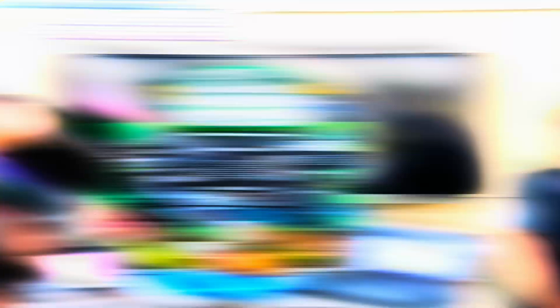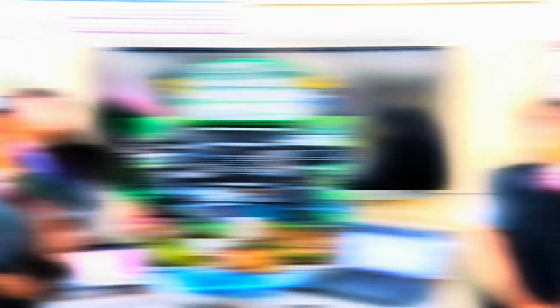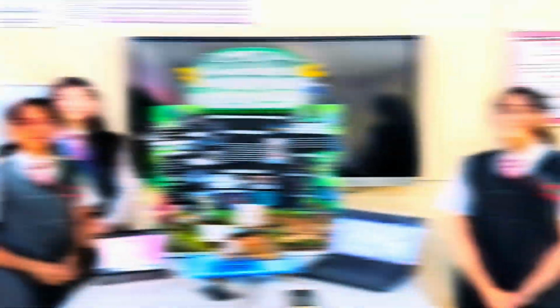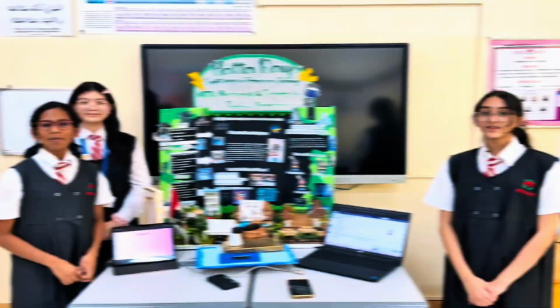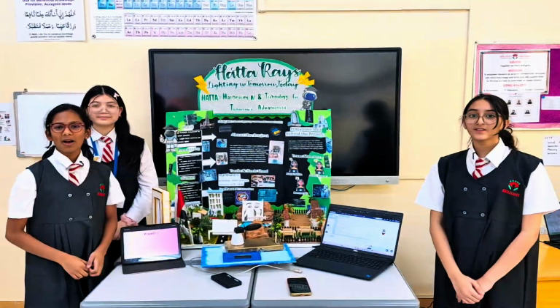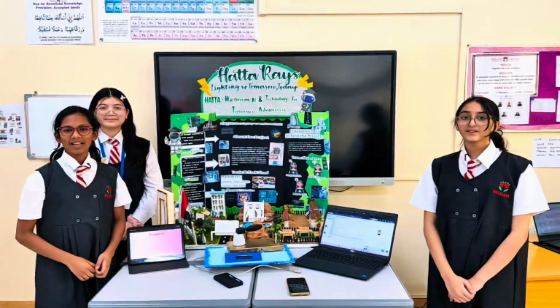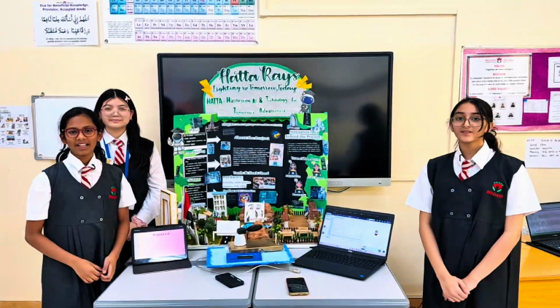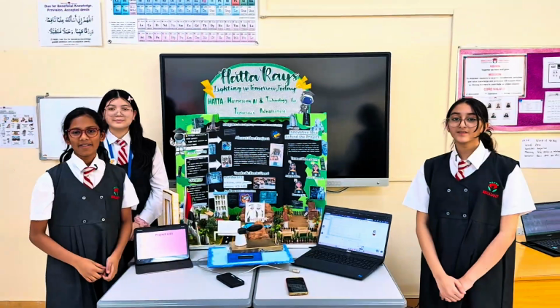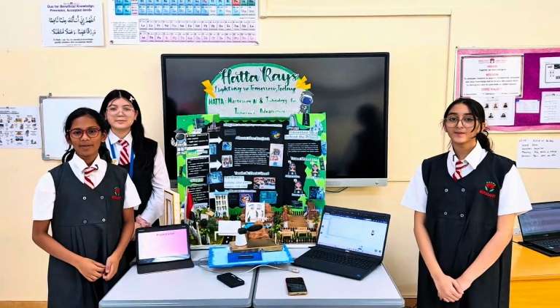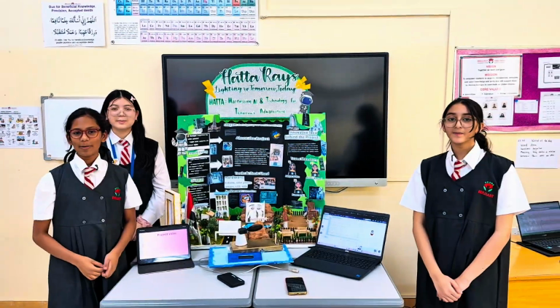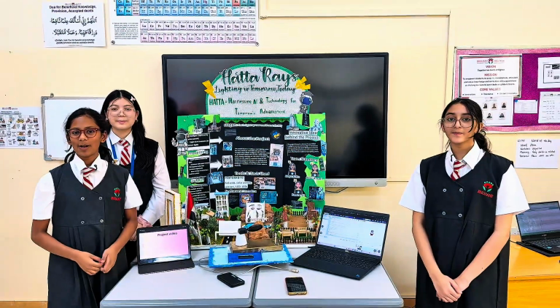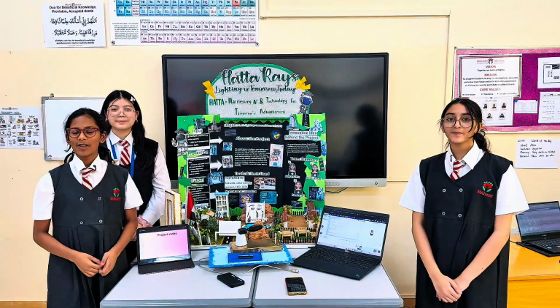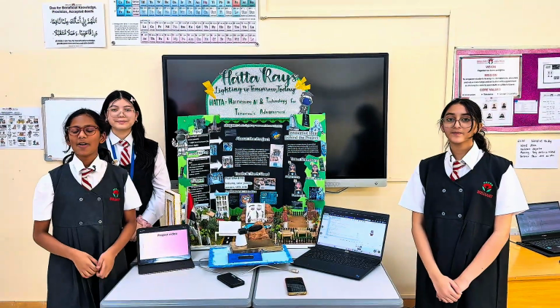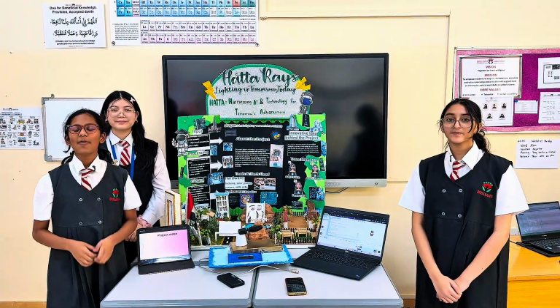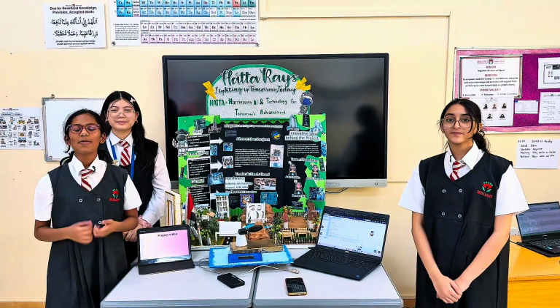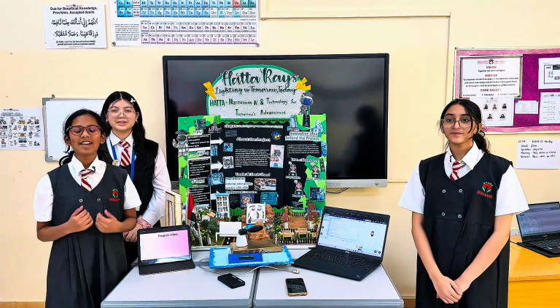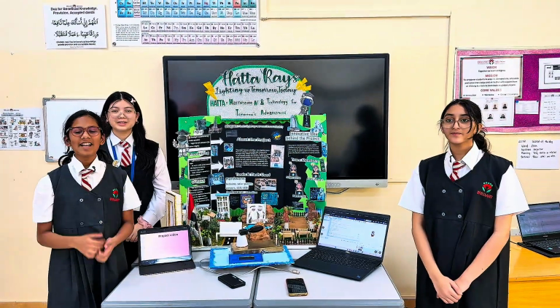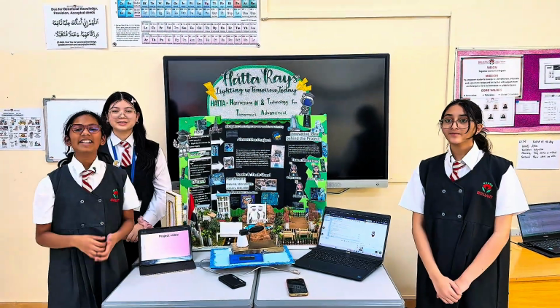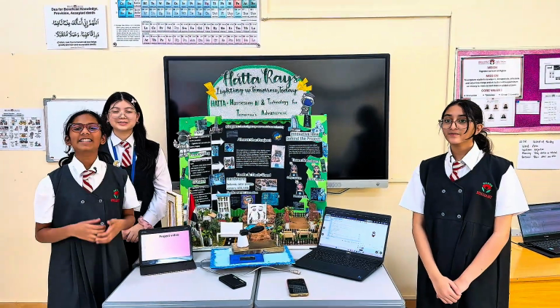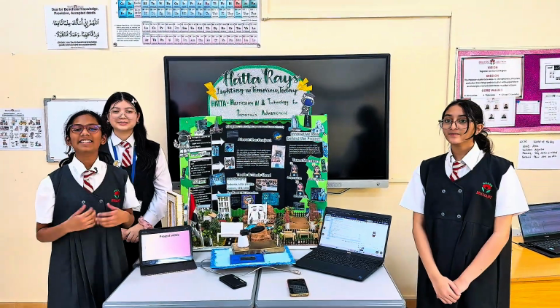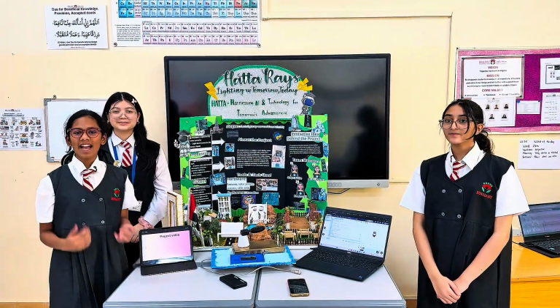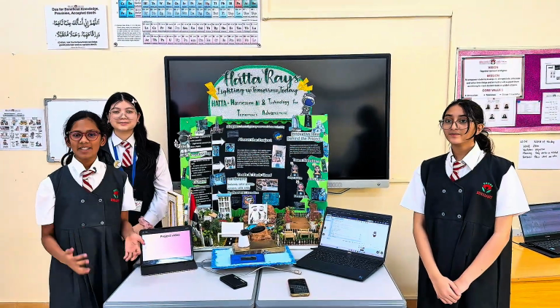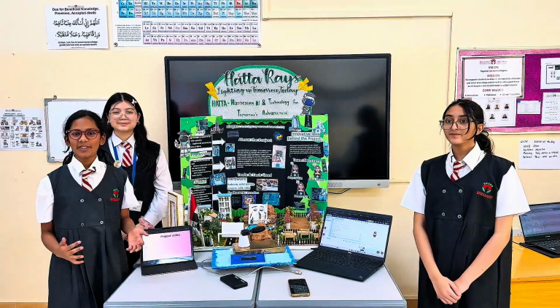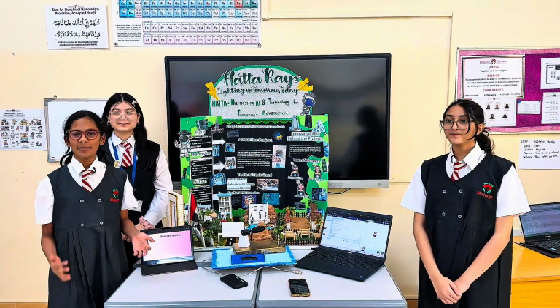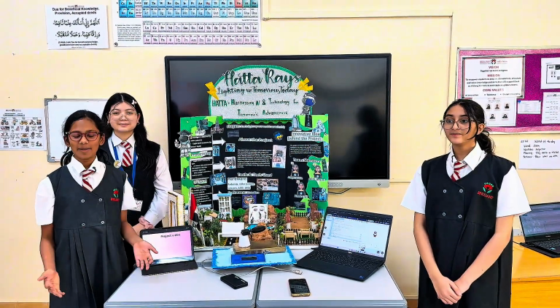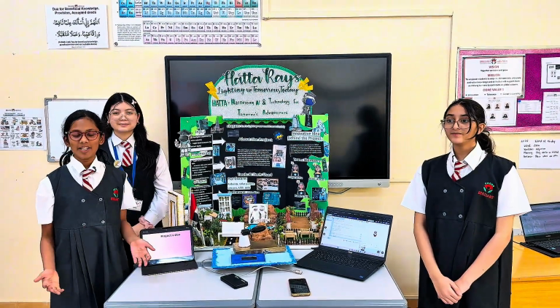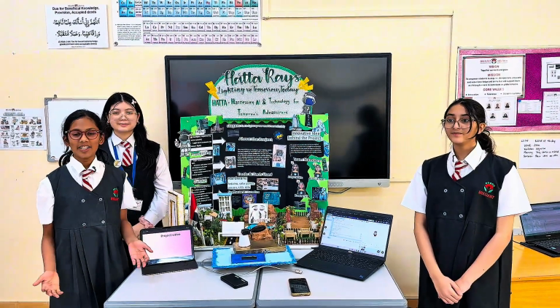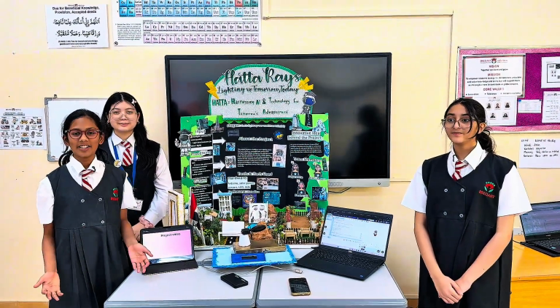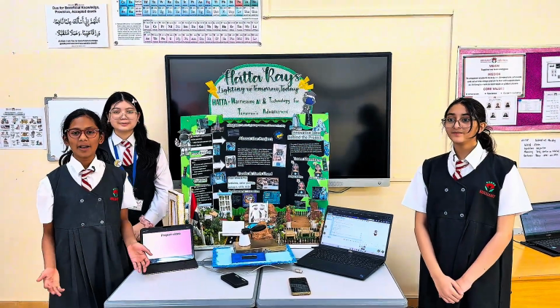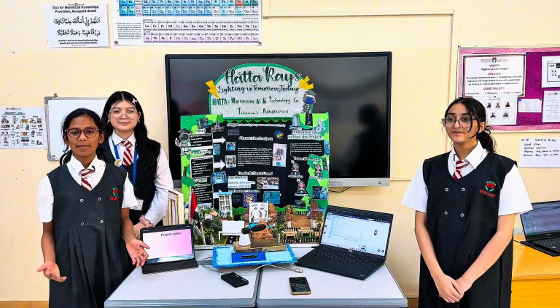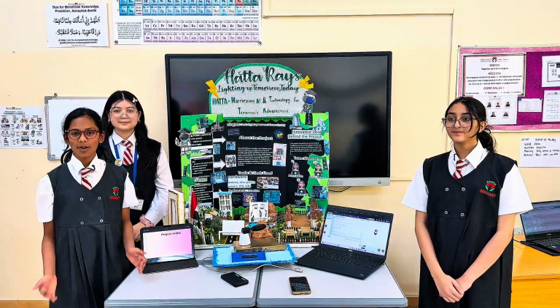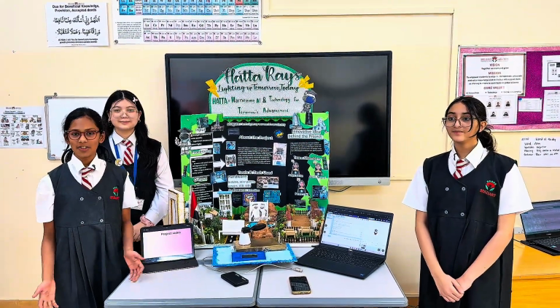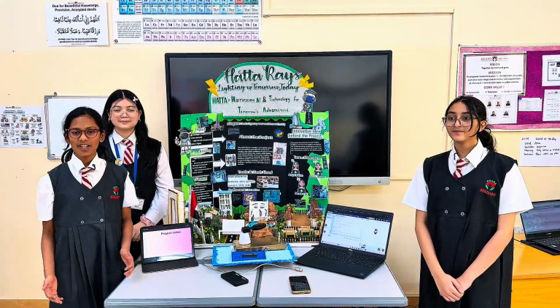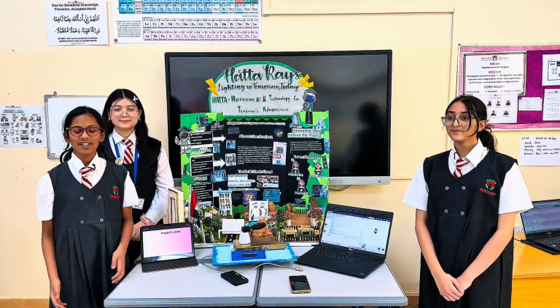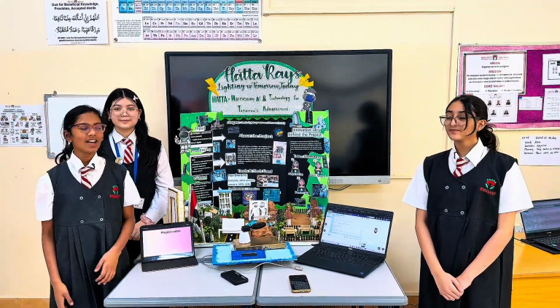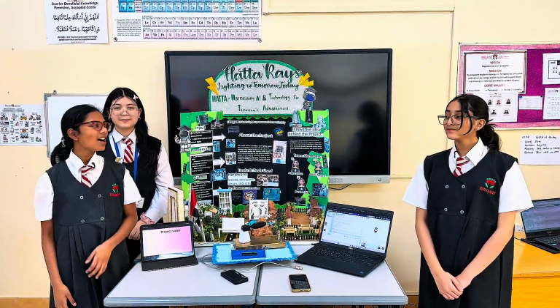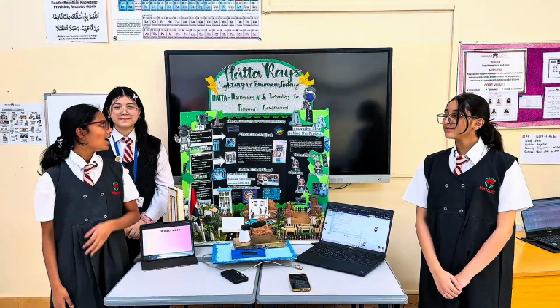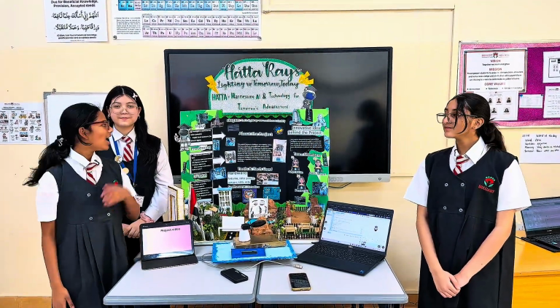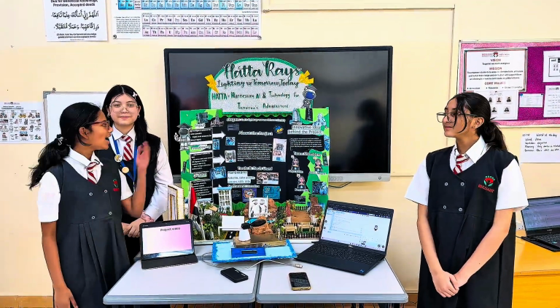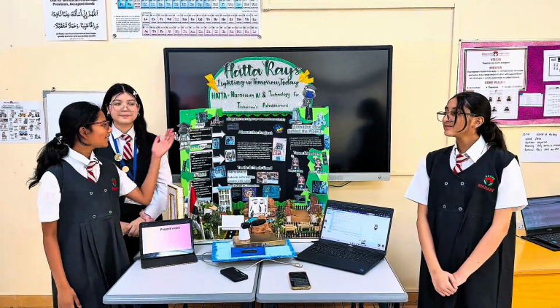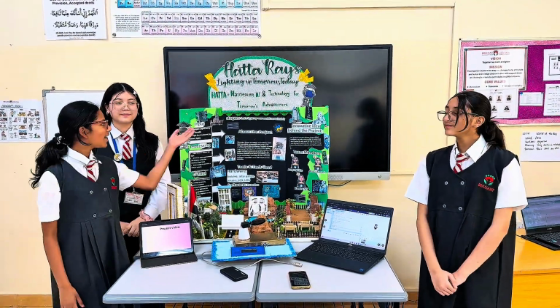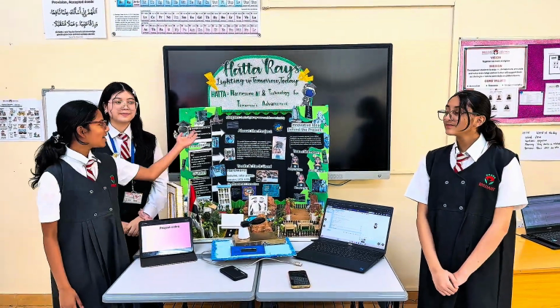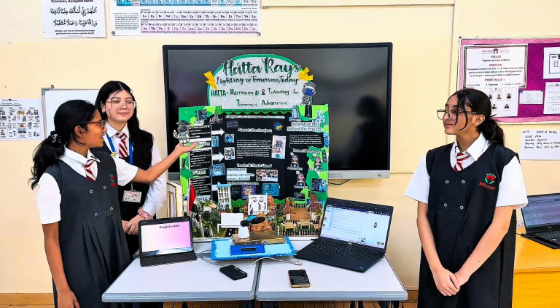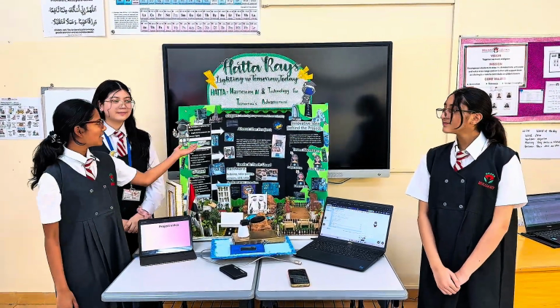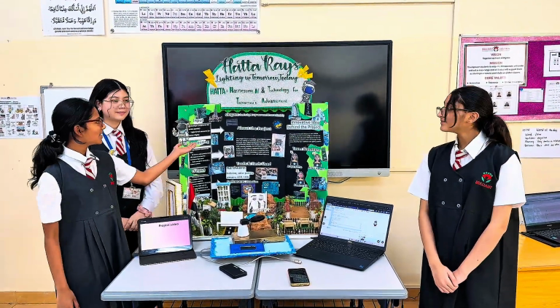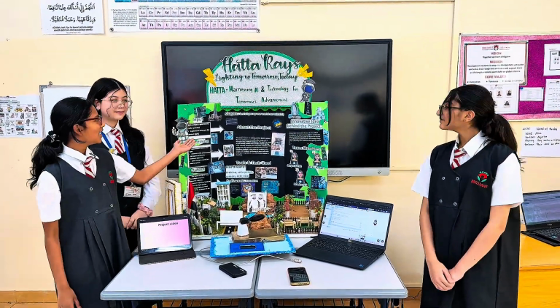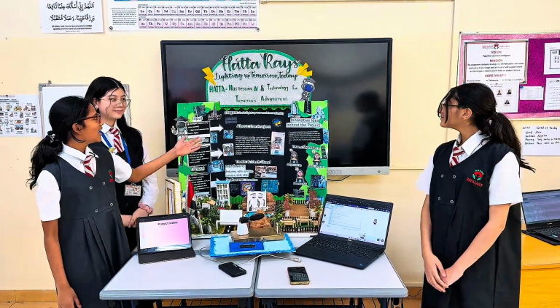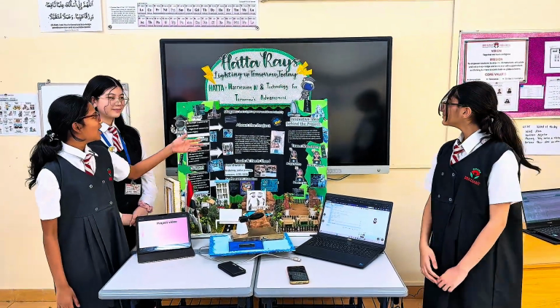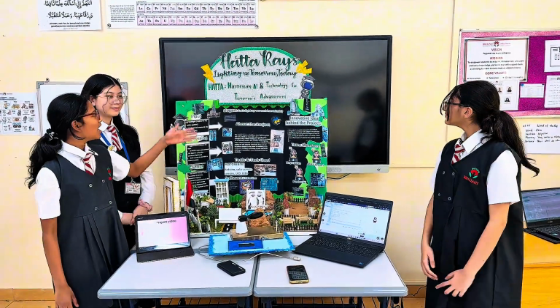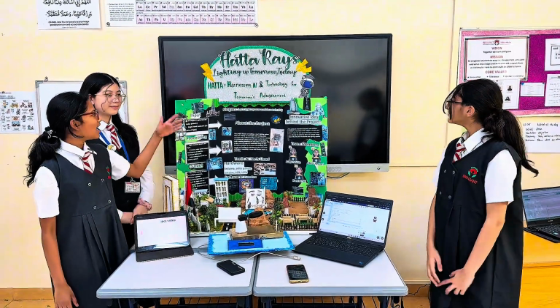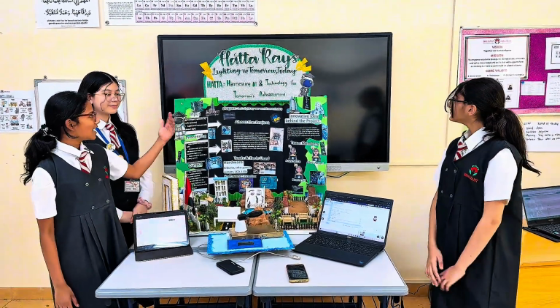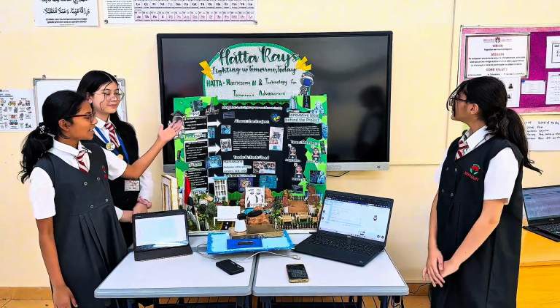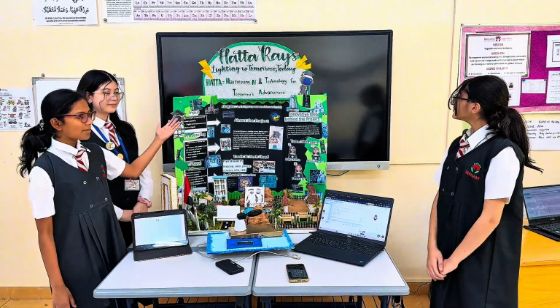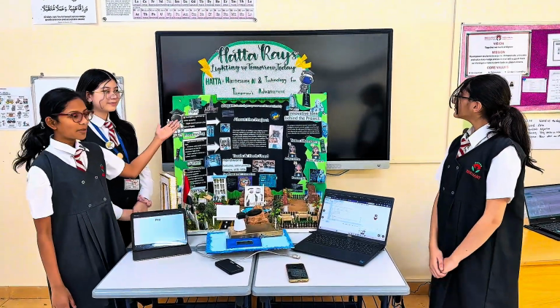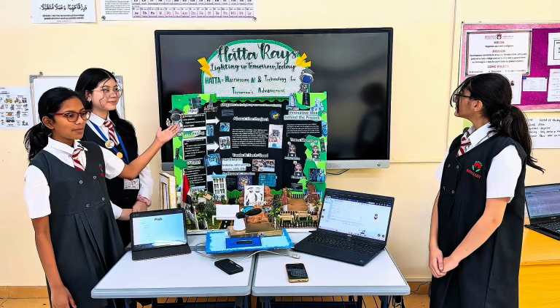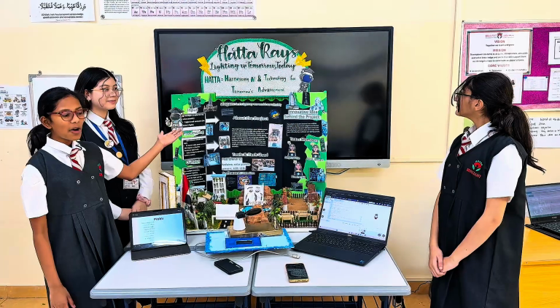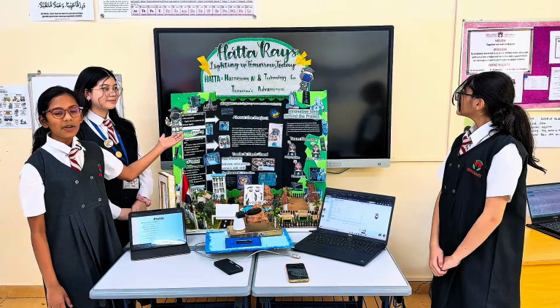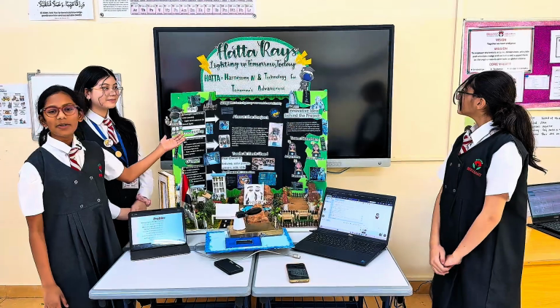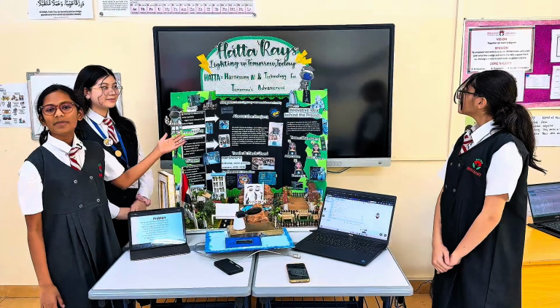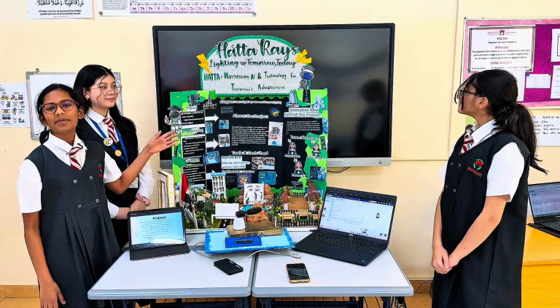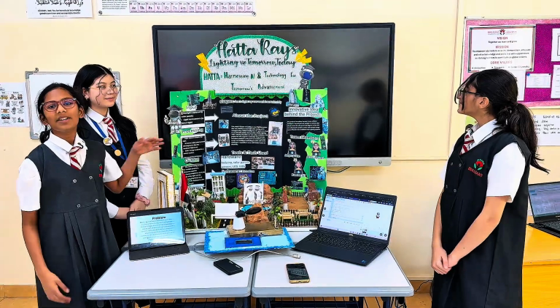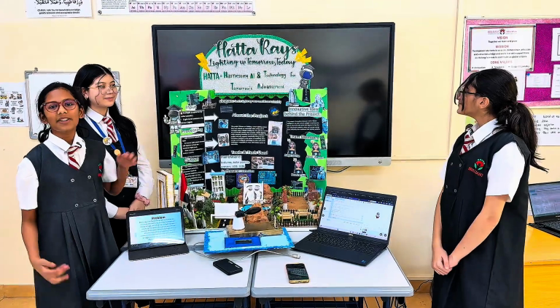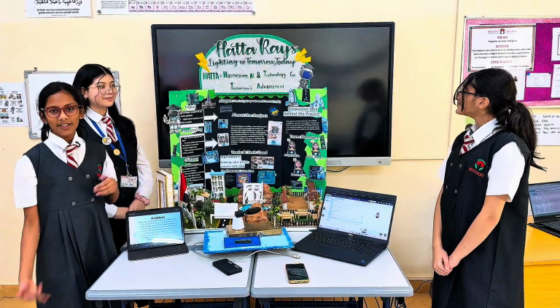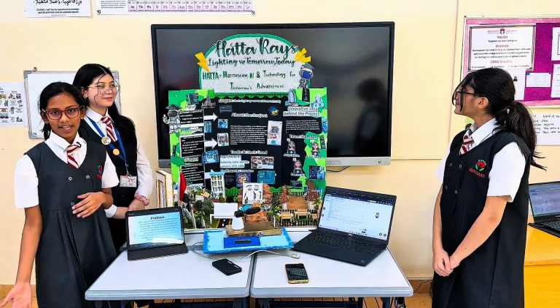Good morning, everyone. We are excited to present our project, Hatha Rays: lighting up tomorrow, today.